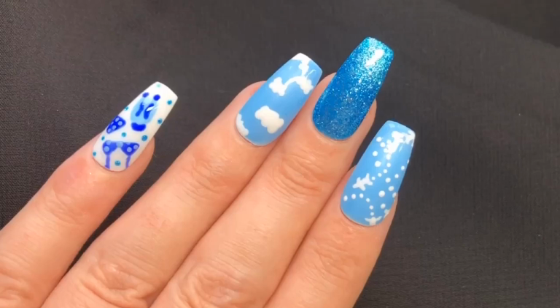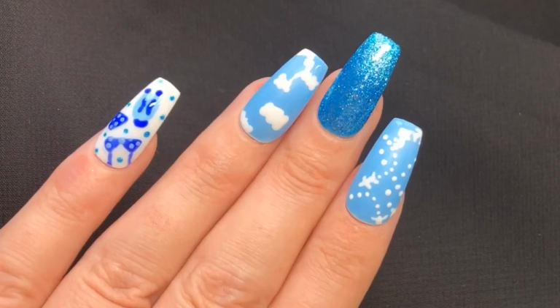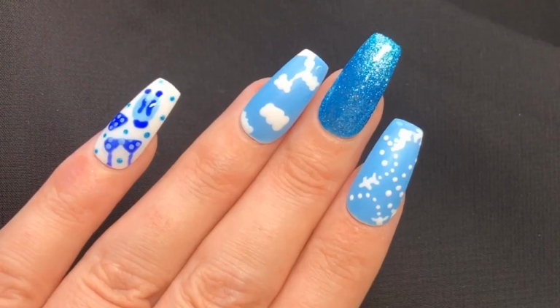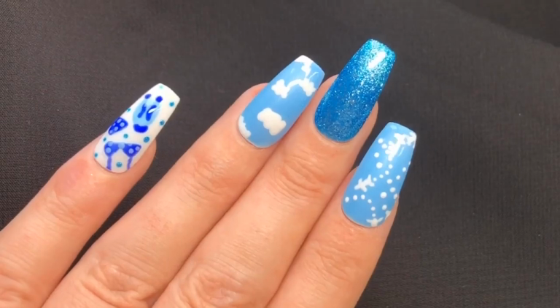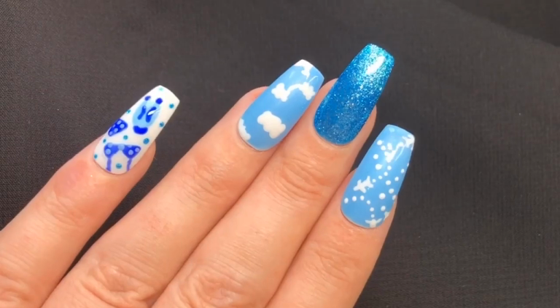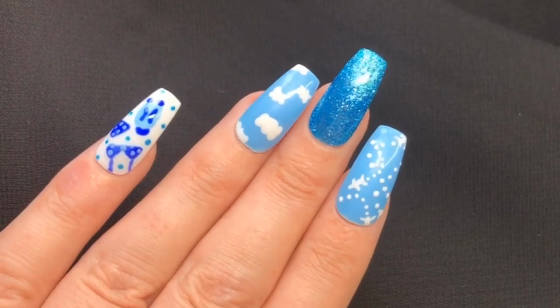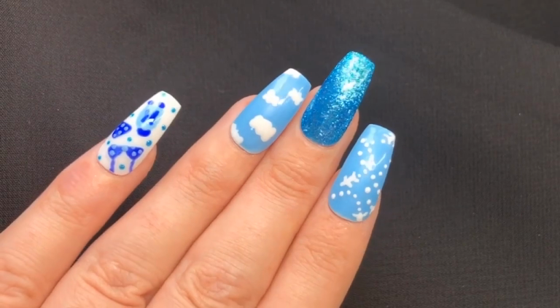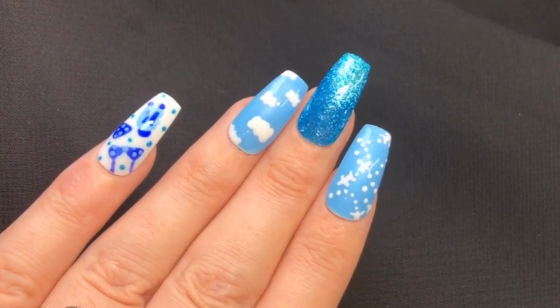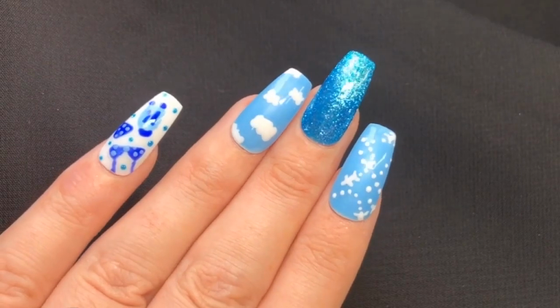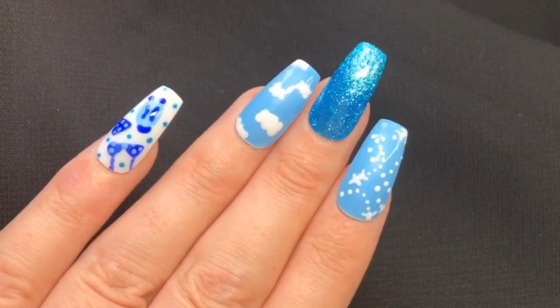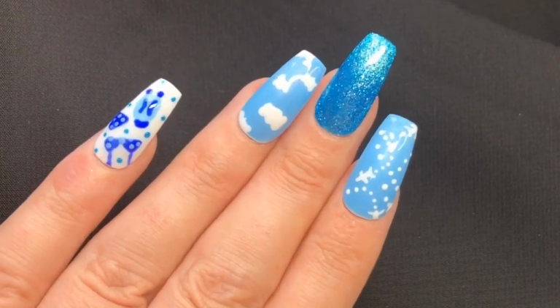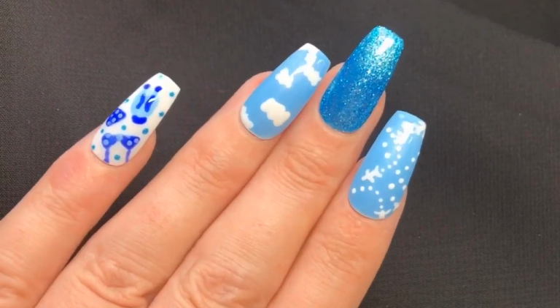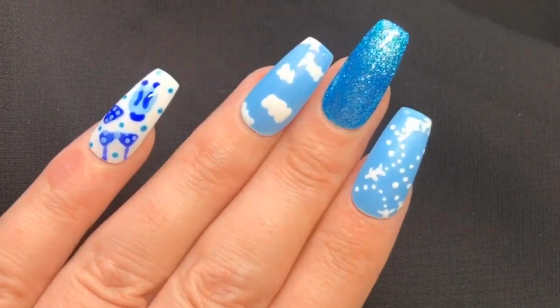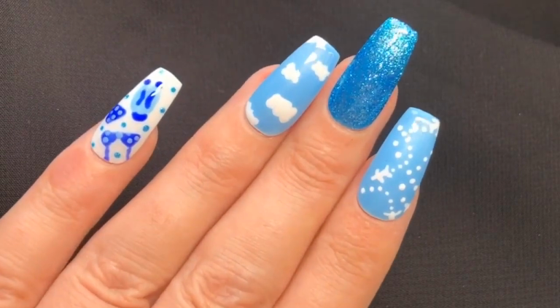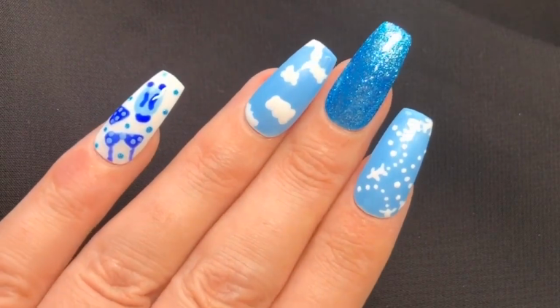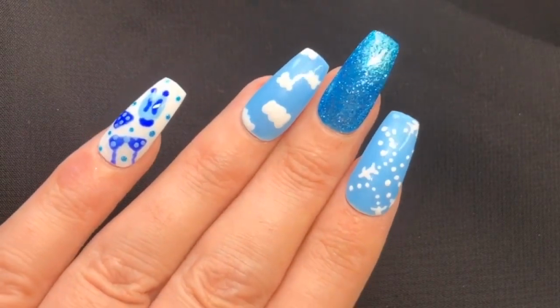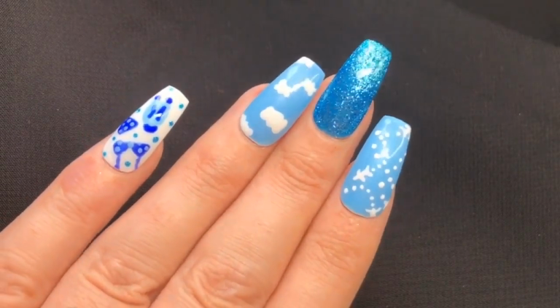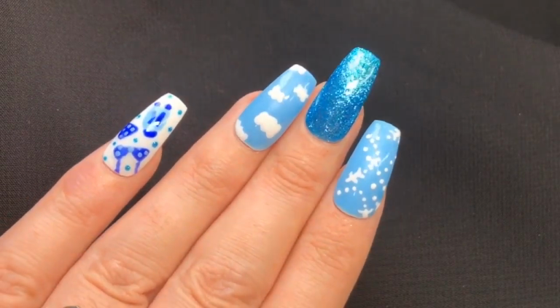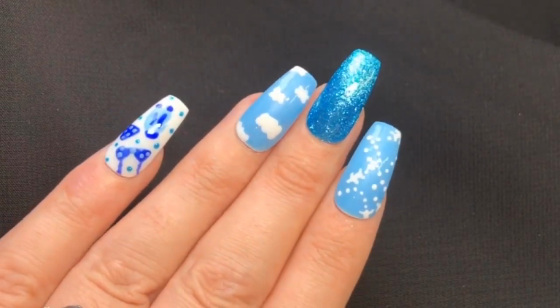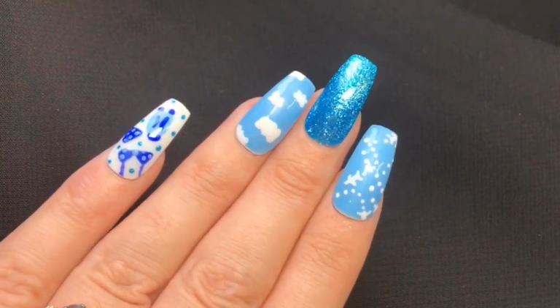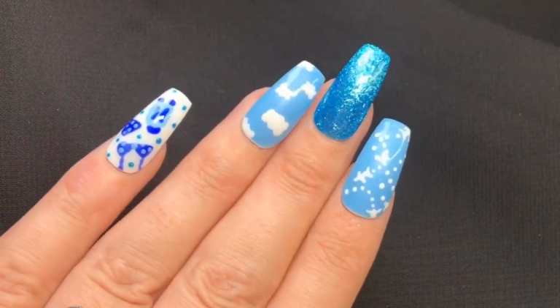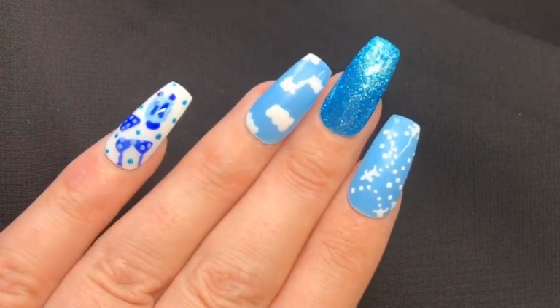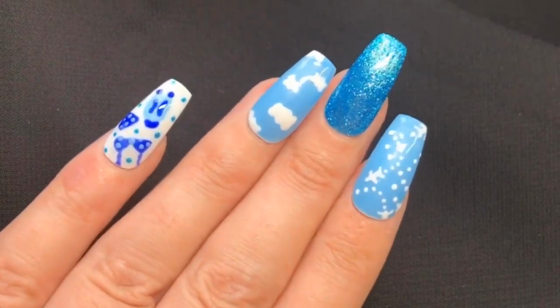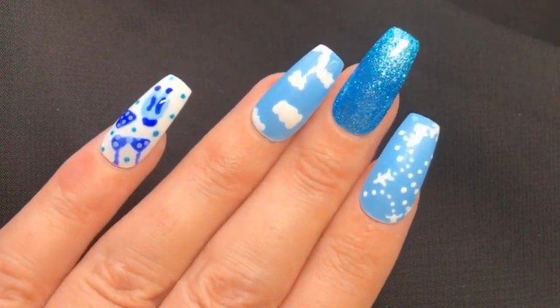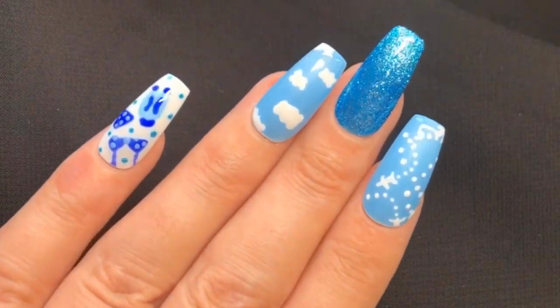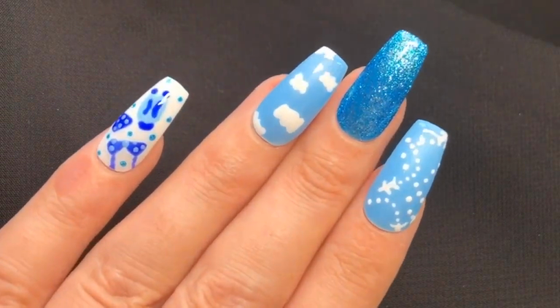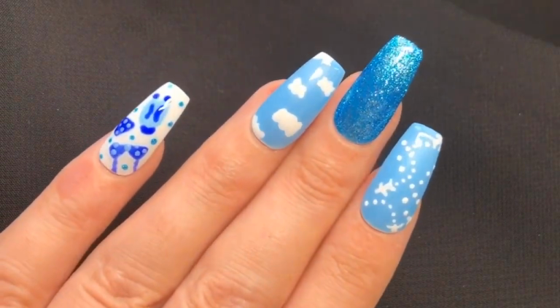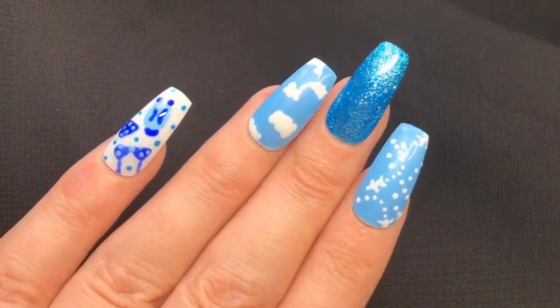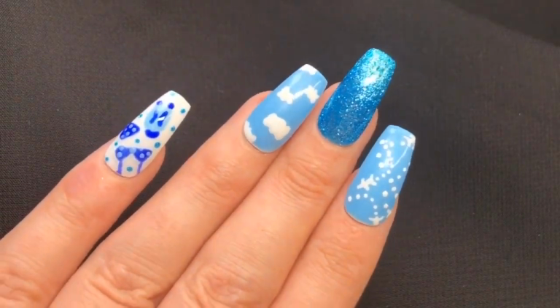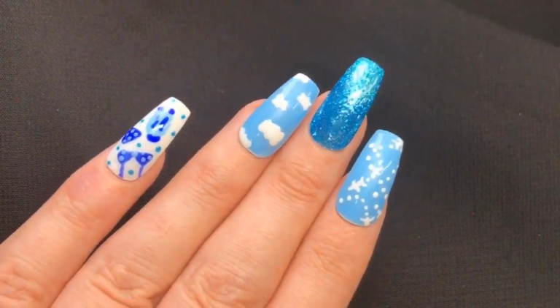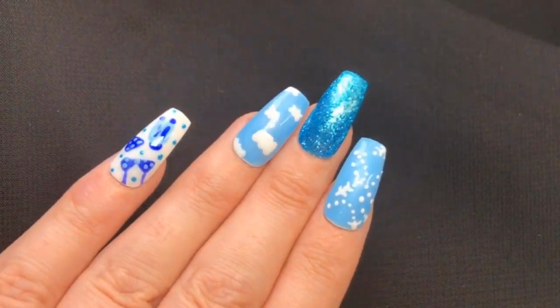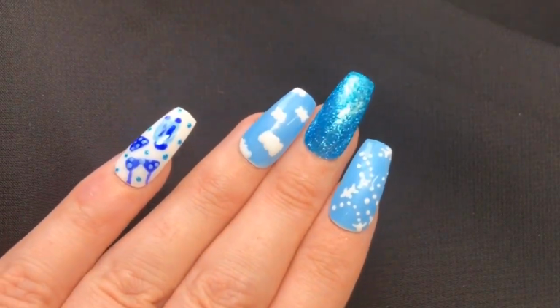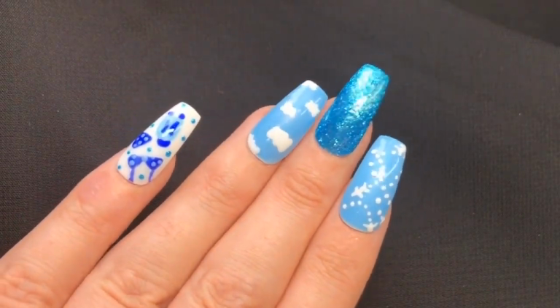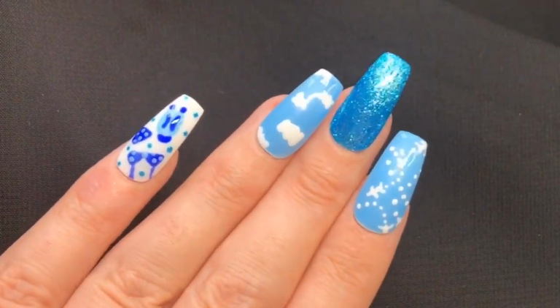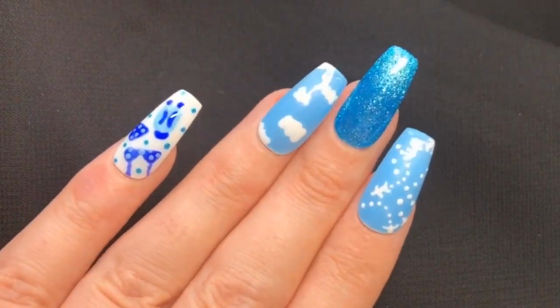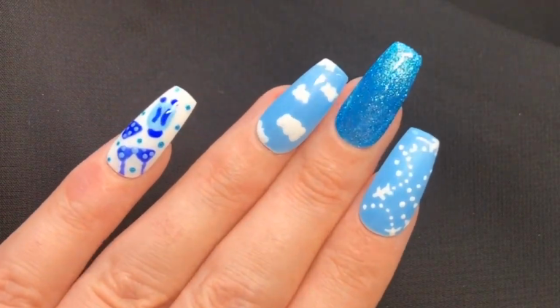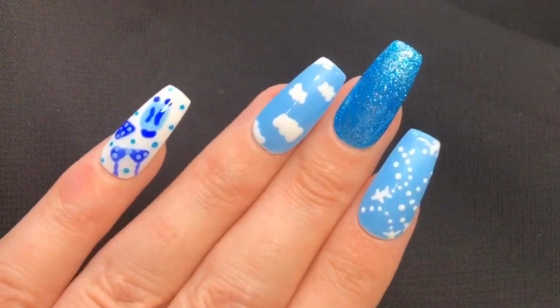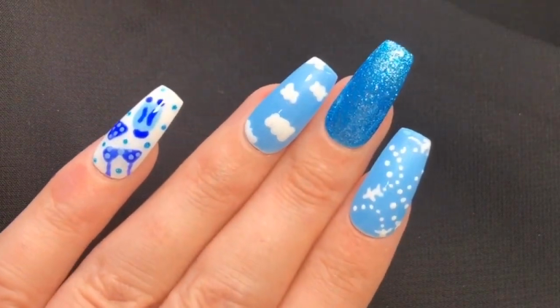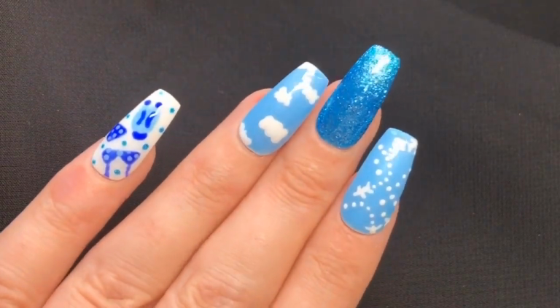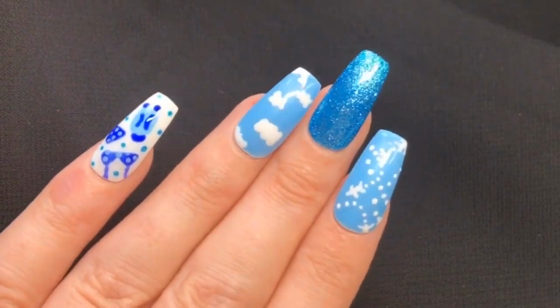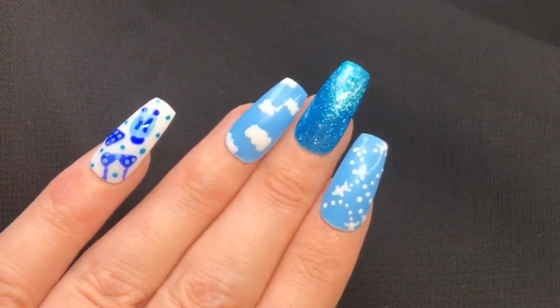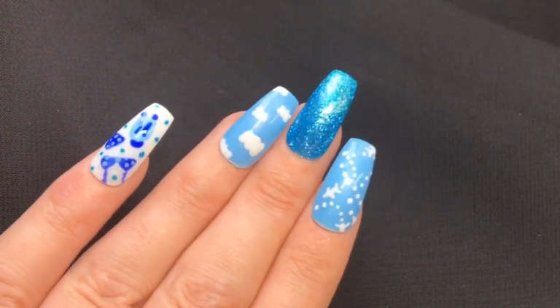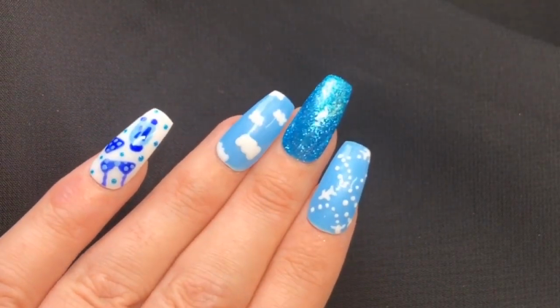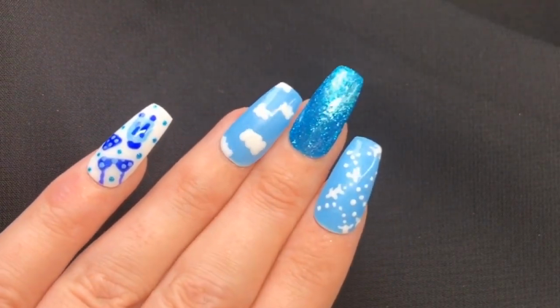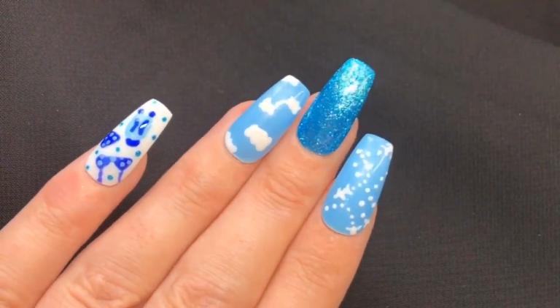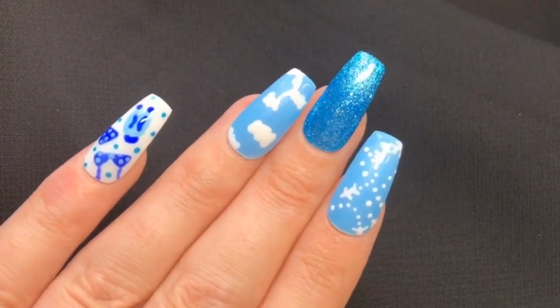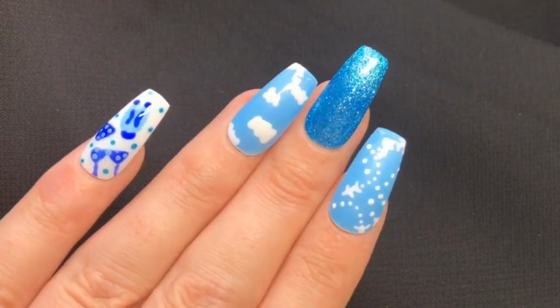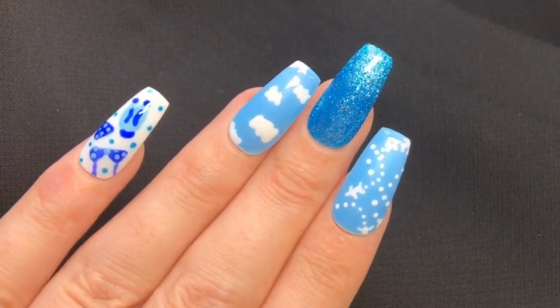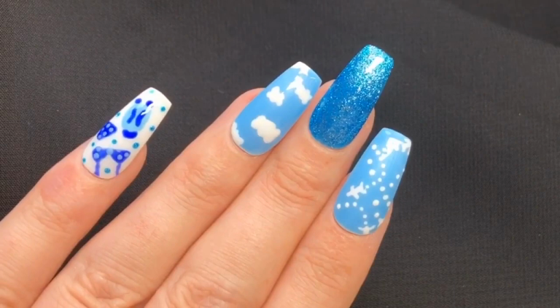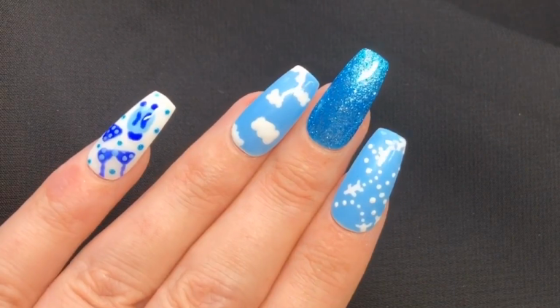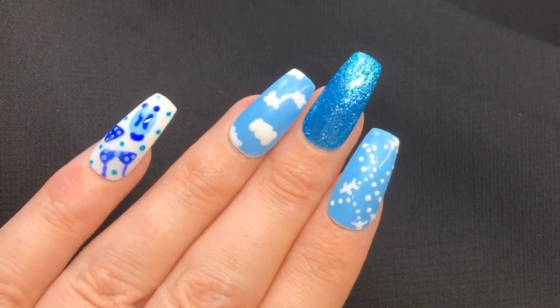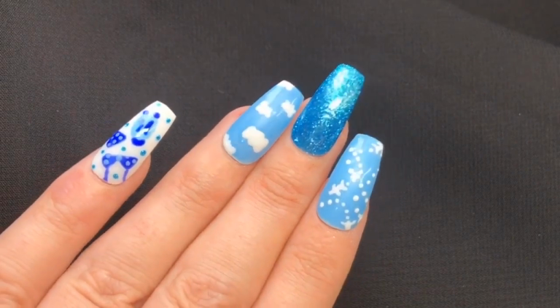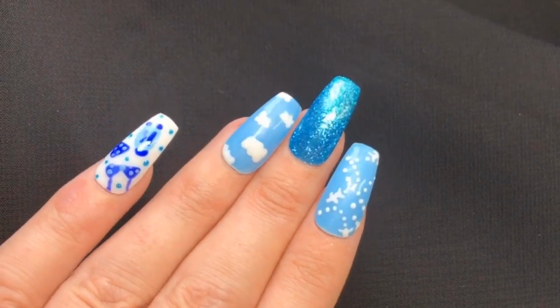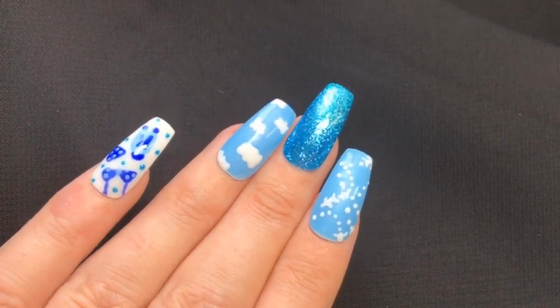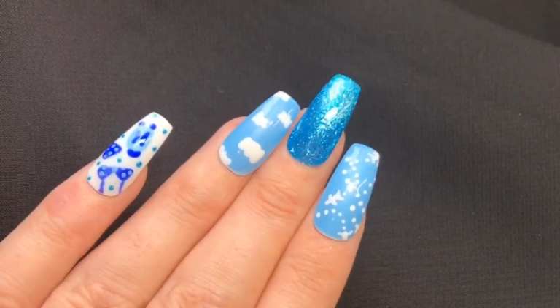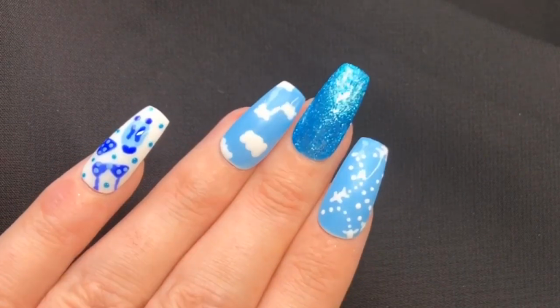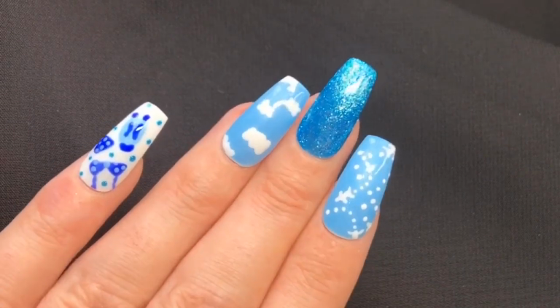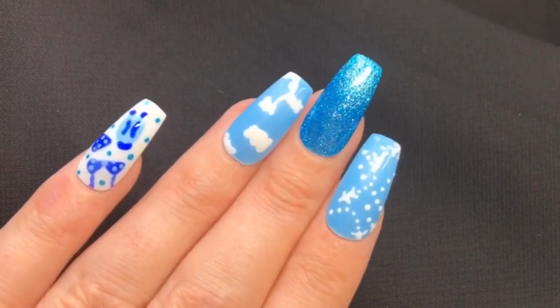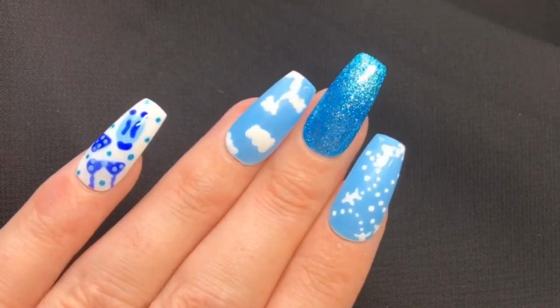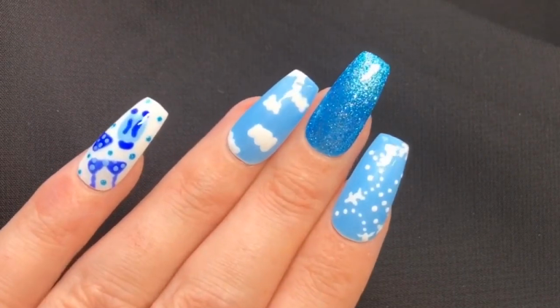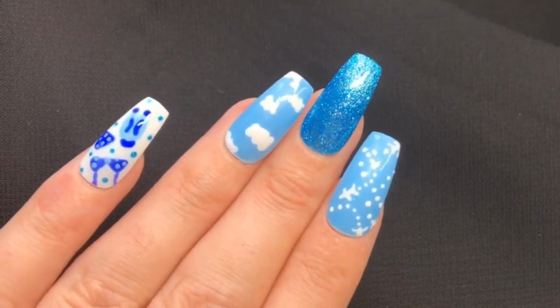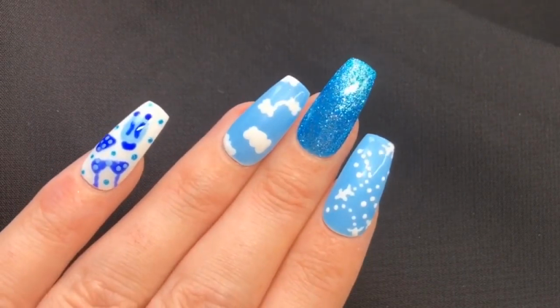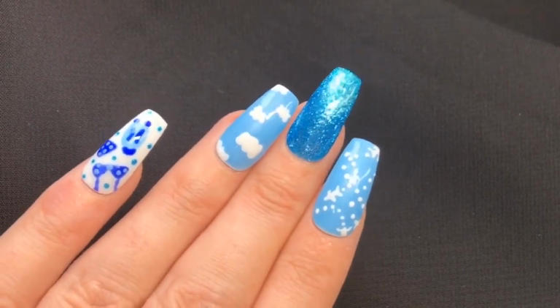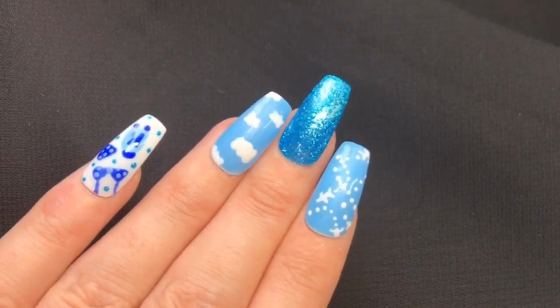Hey, it's your Jelly Mama here and today I'm working with the fabulous Kiki London to bring you this easy nail art for beginners — a travel theme.